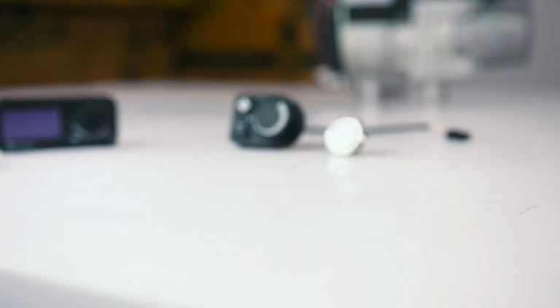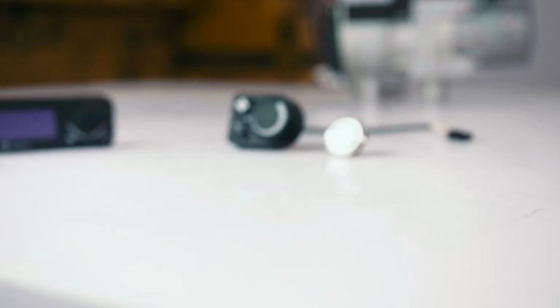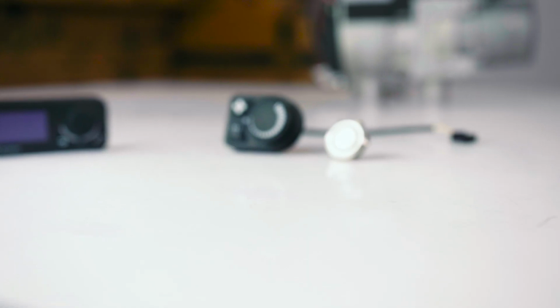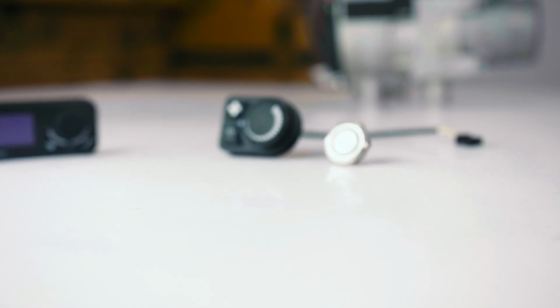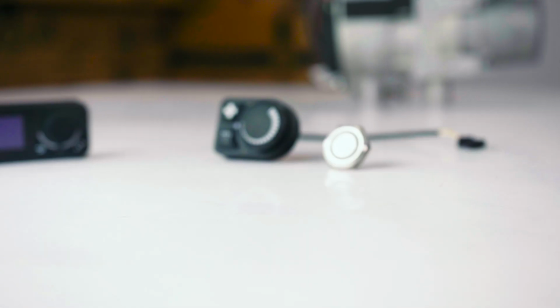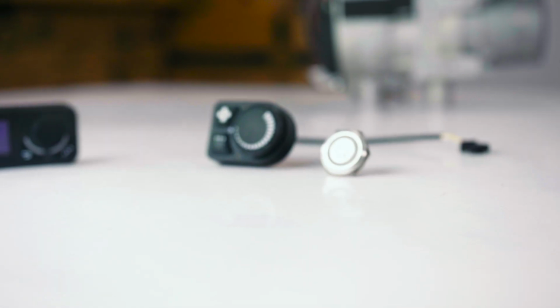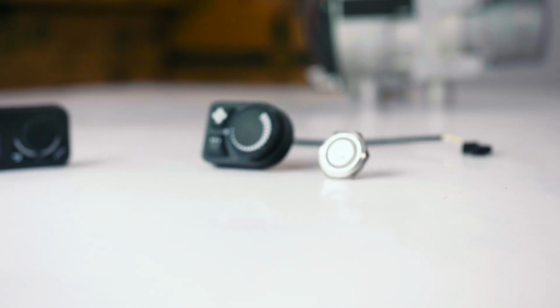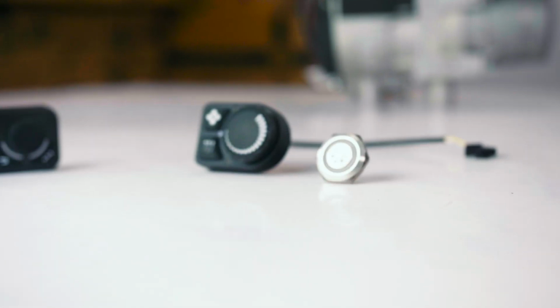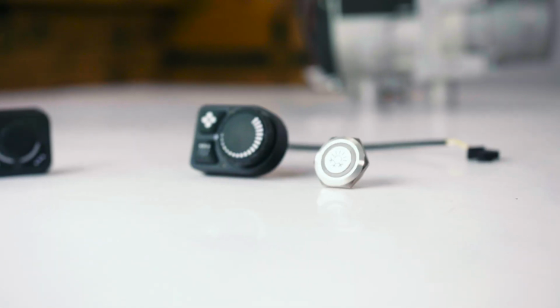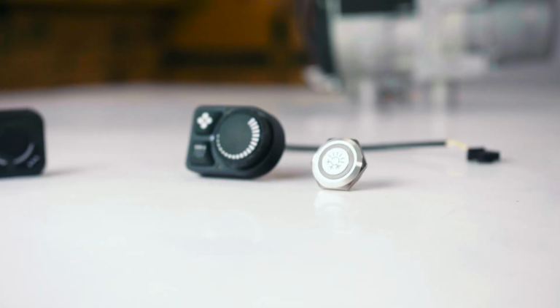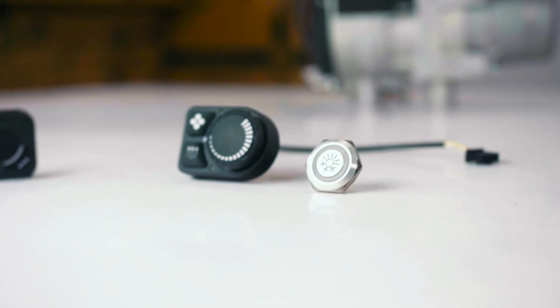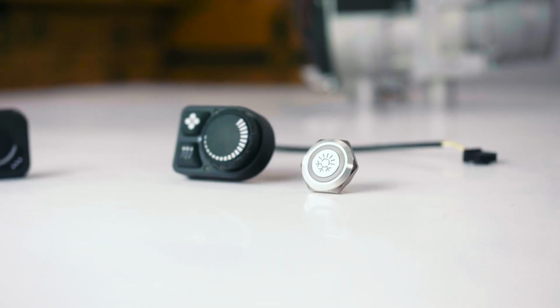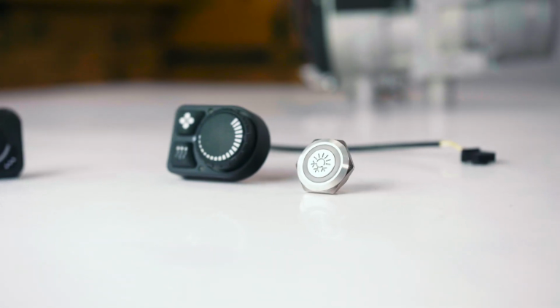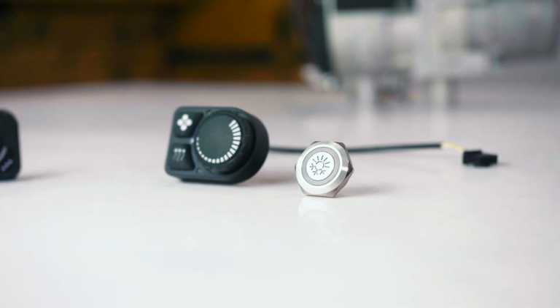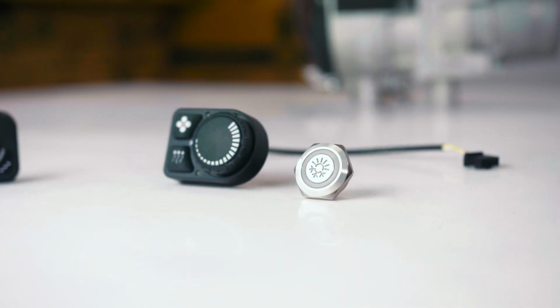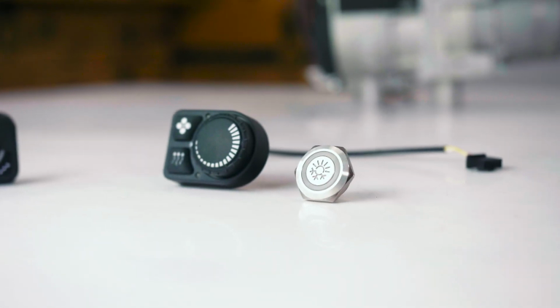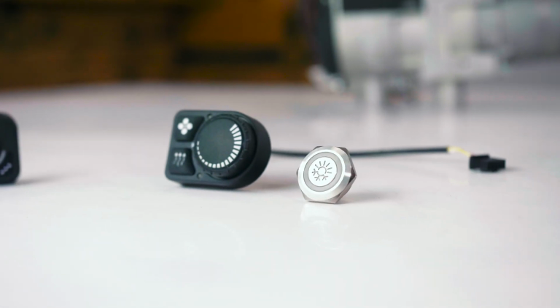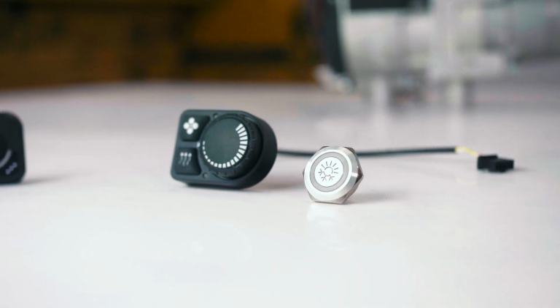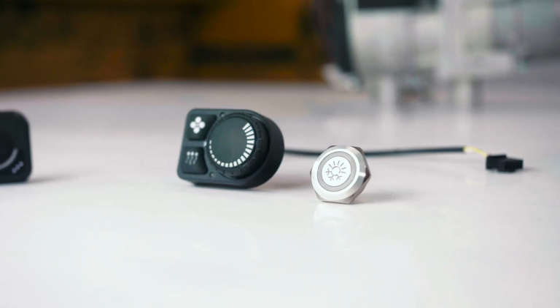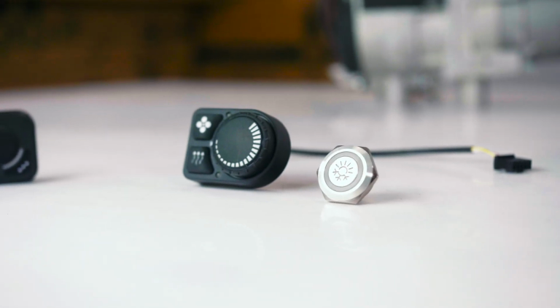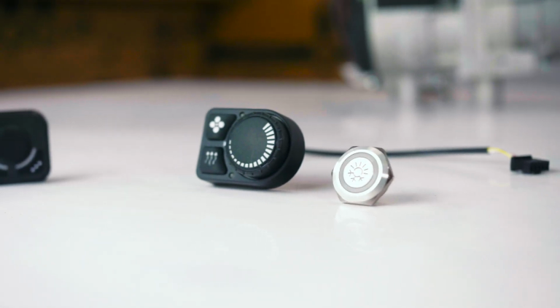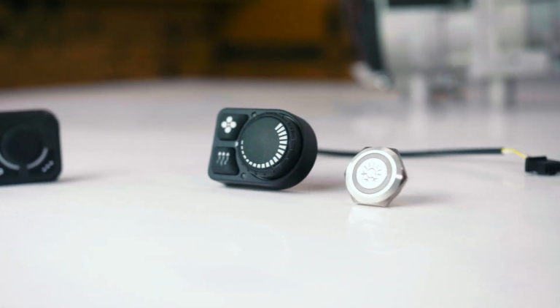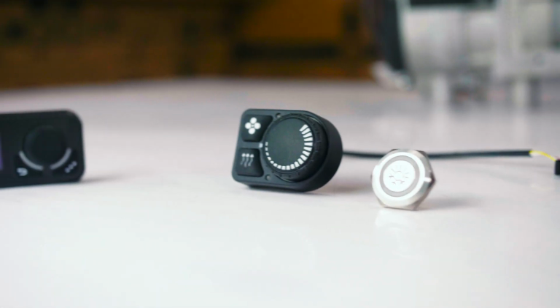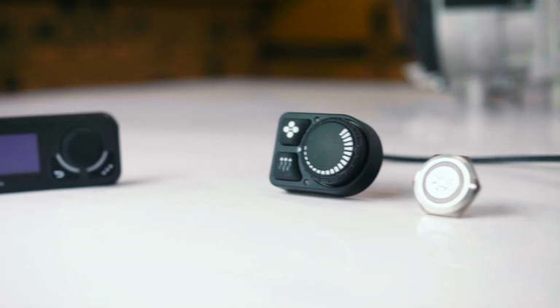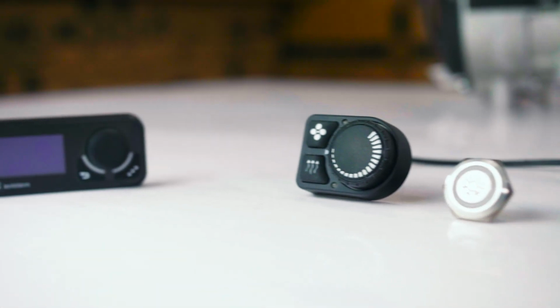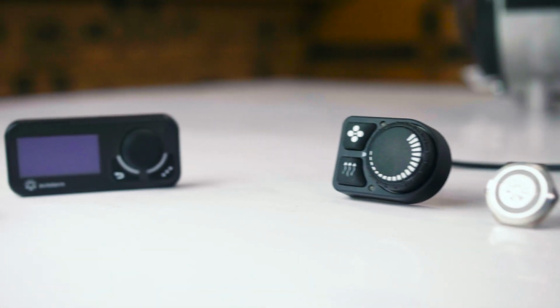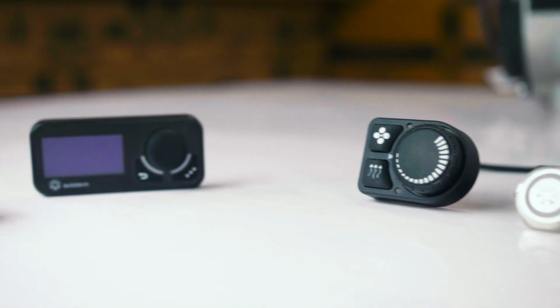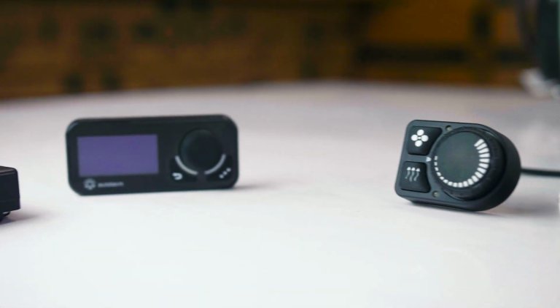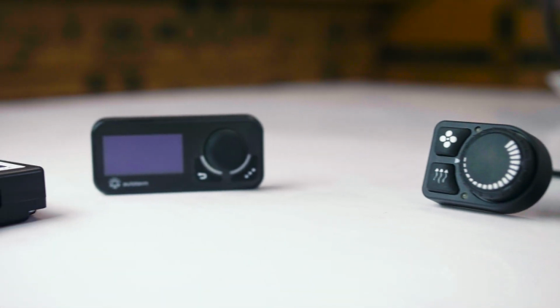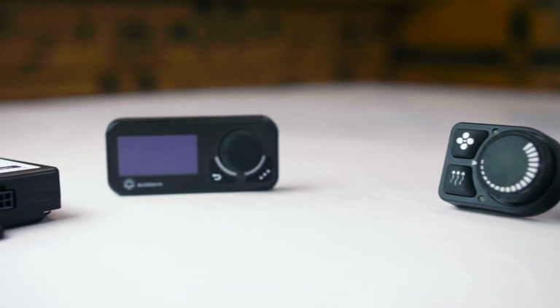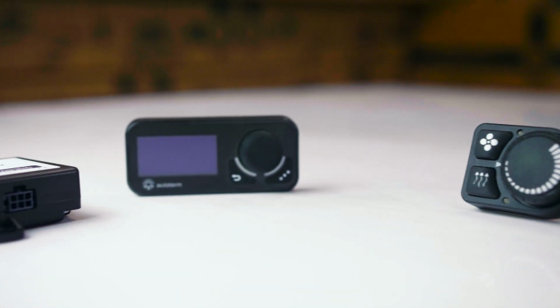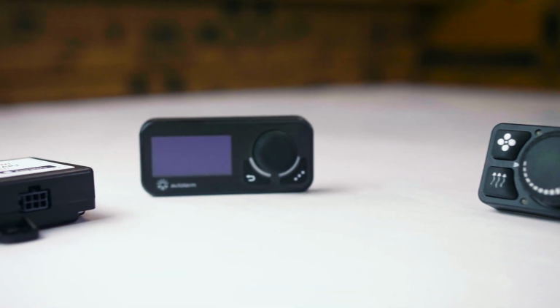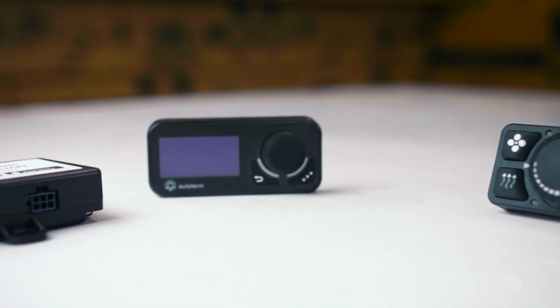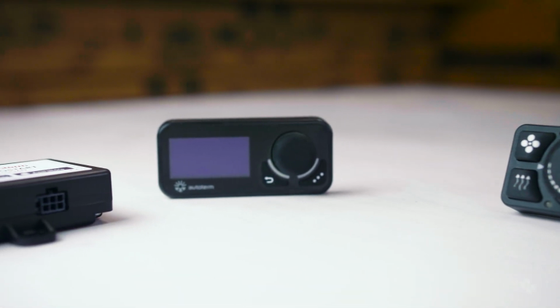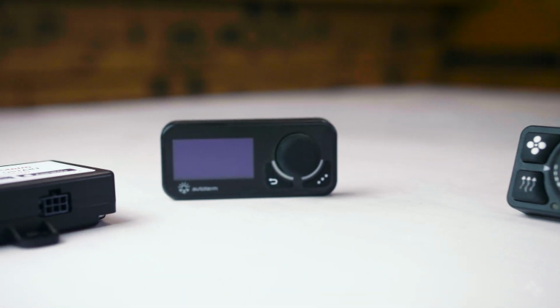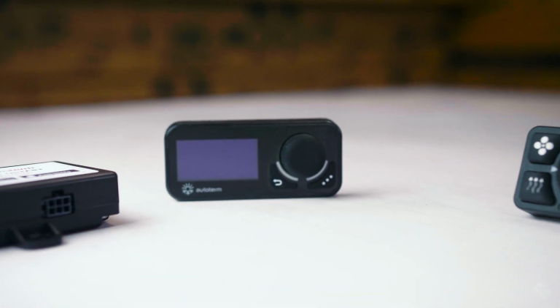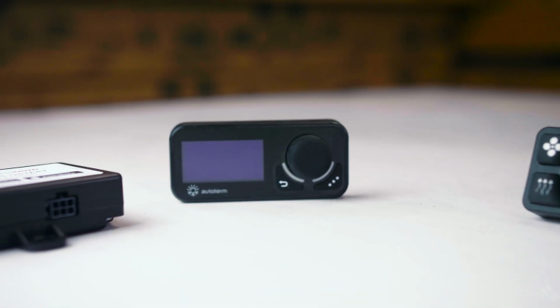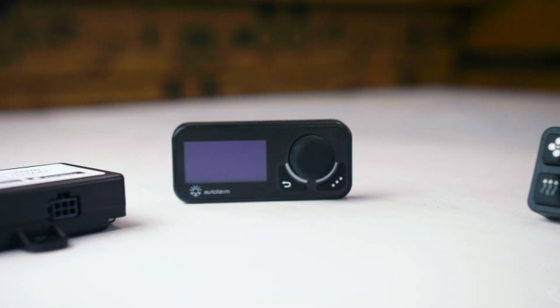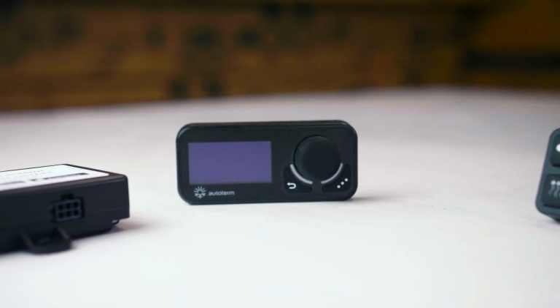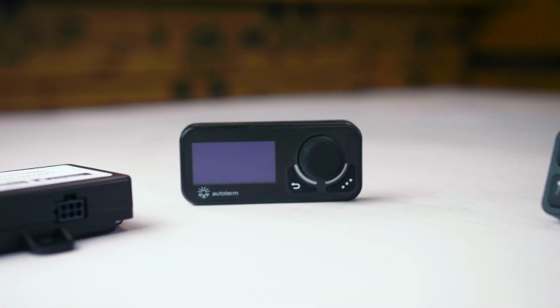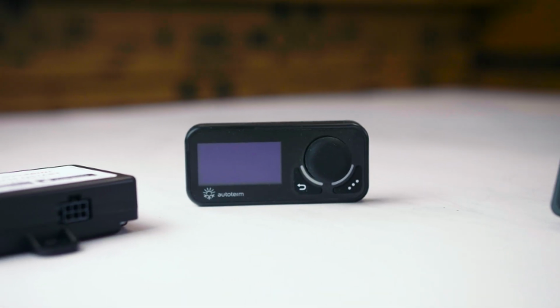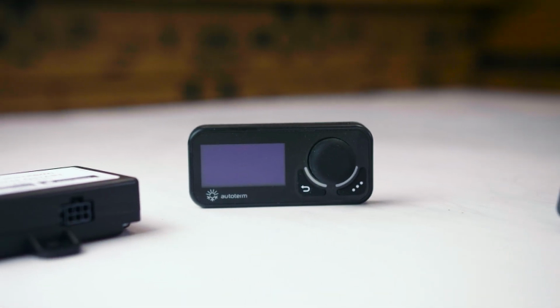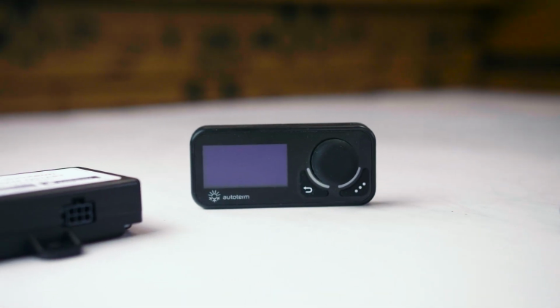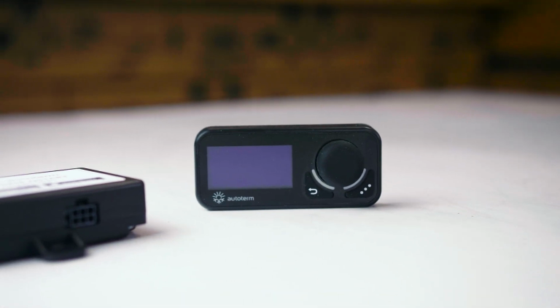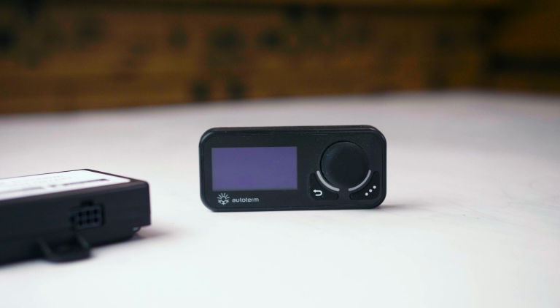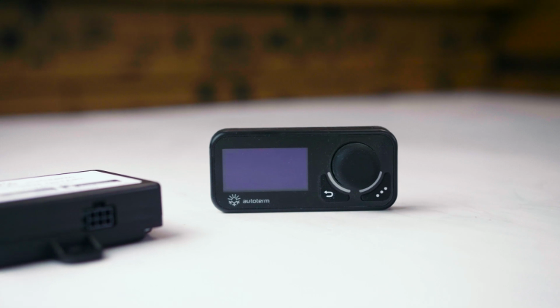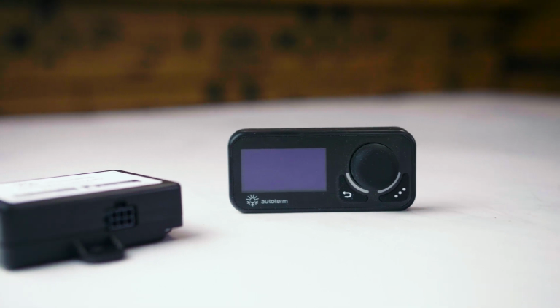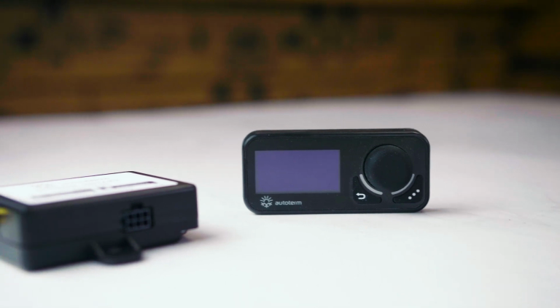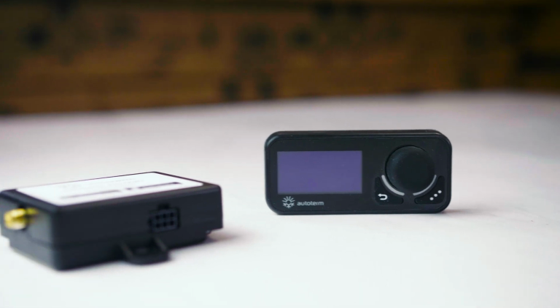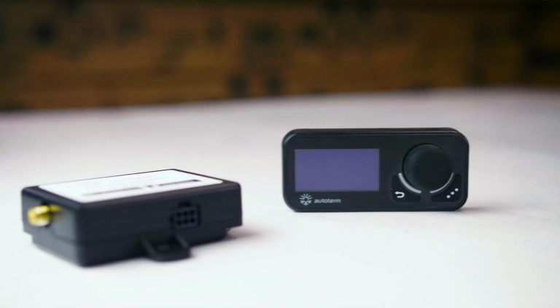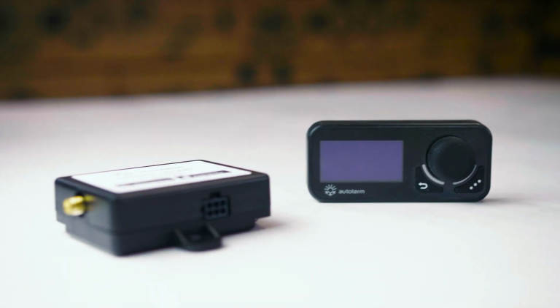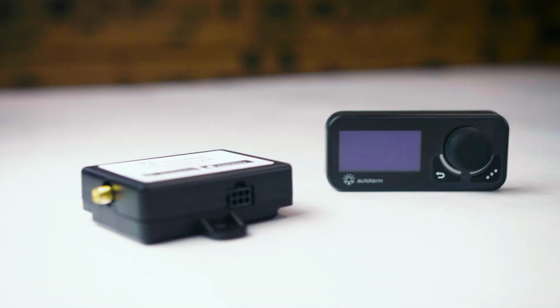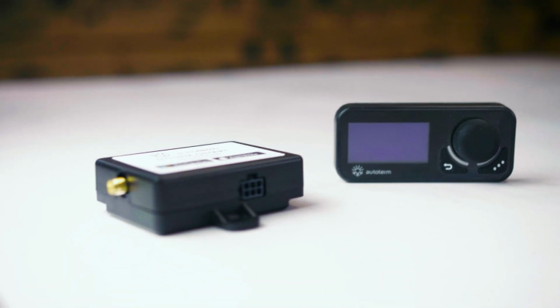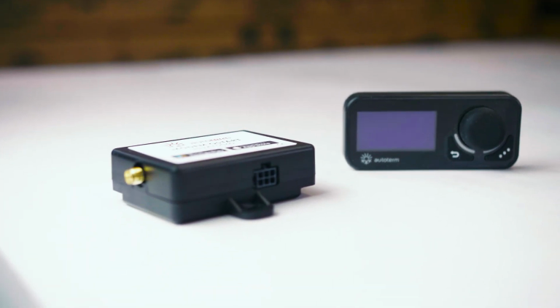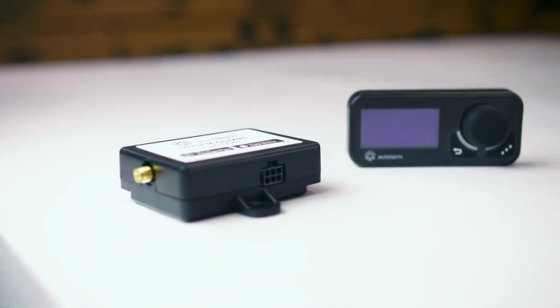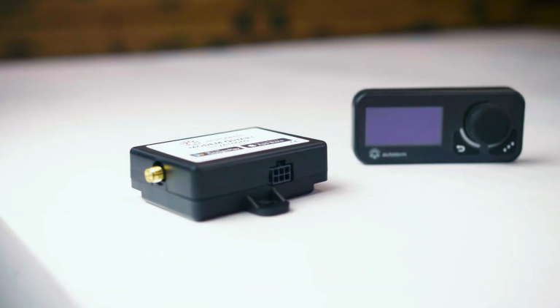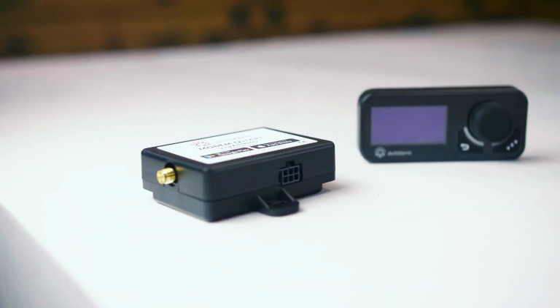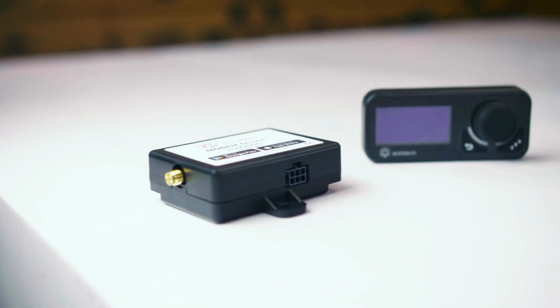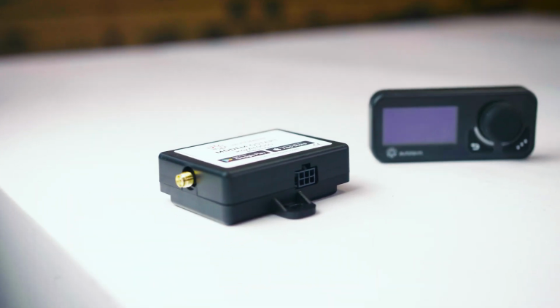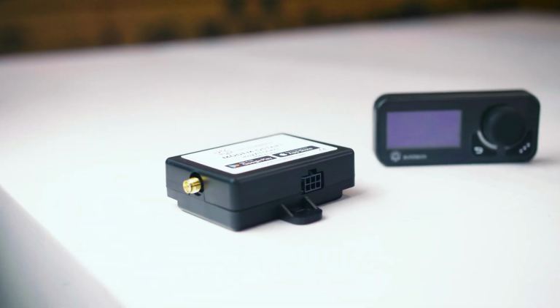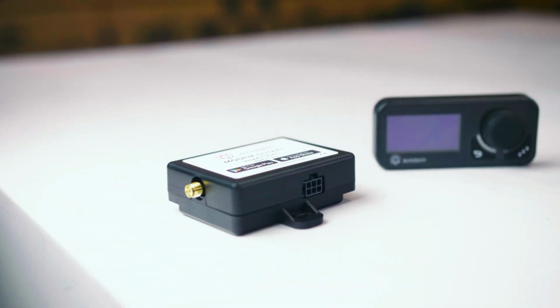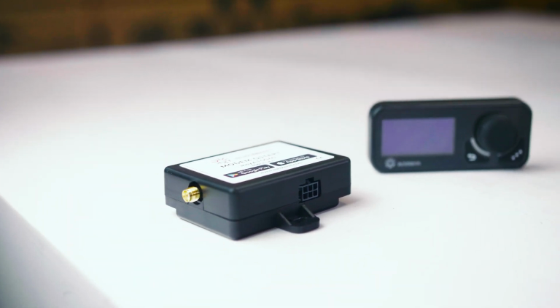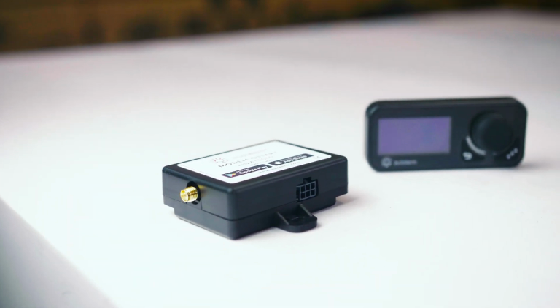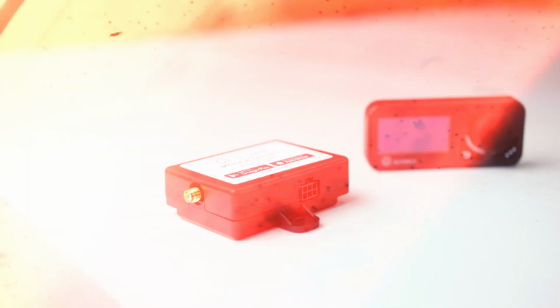Boat setups can be operated either by simple on-off controls or an advanced multimode panel.